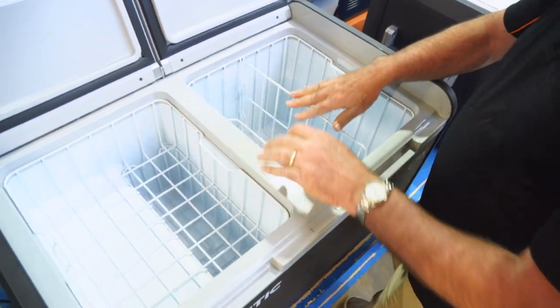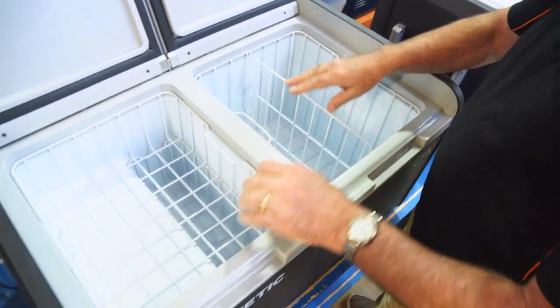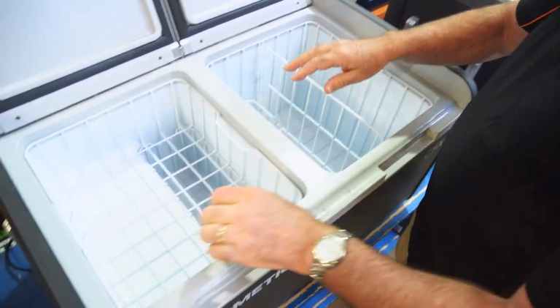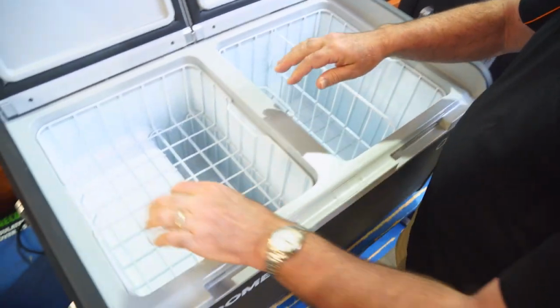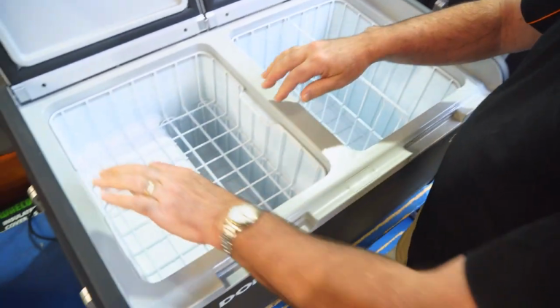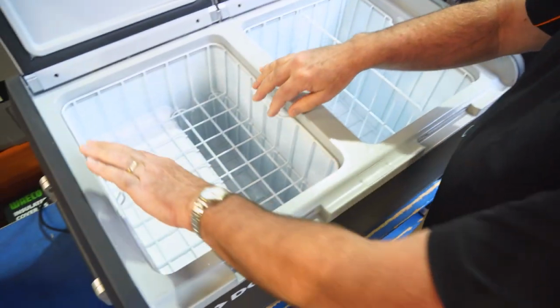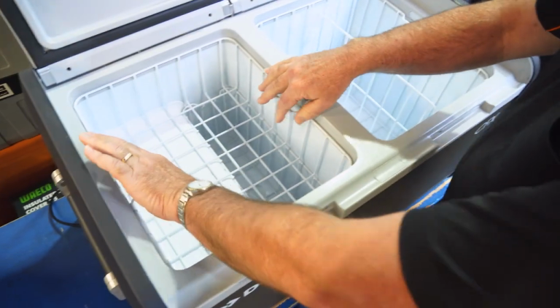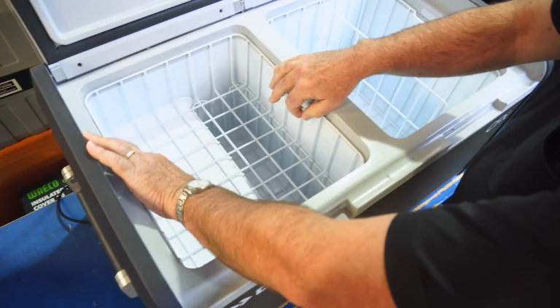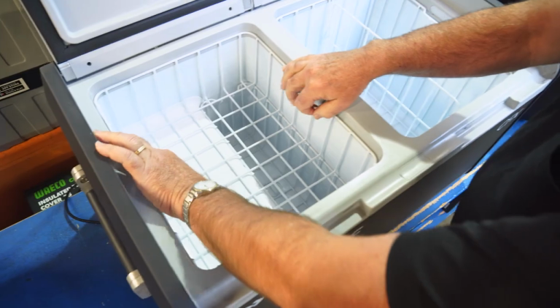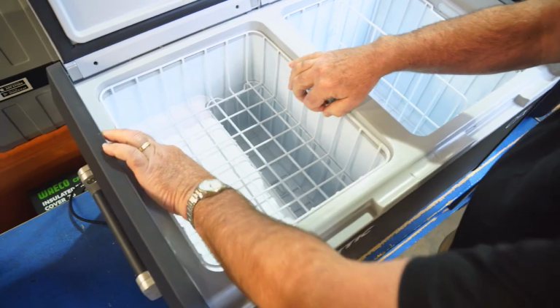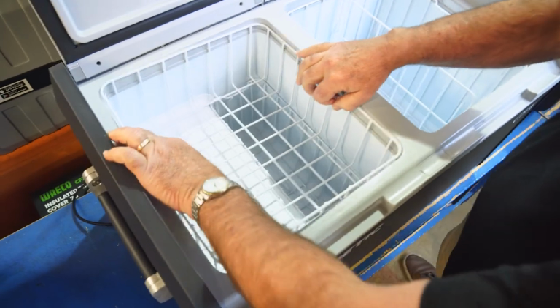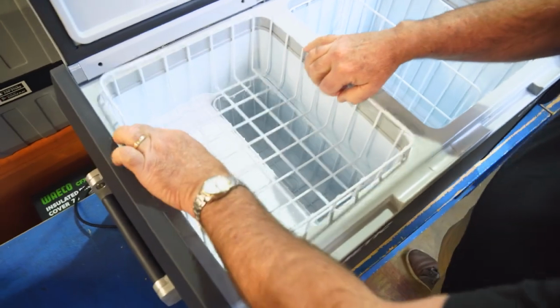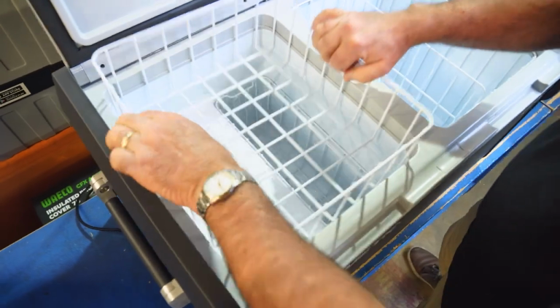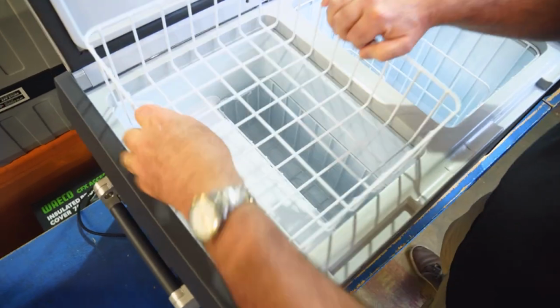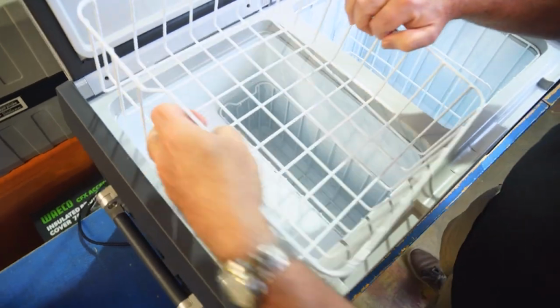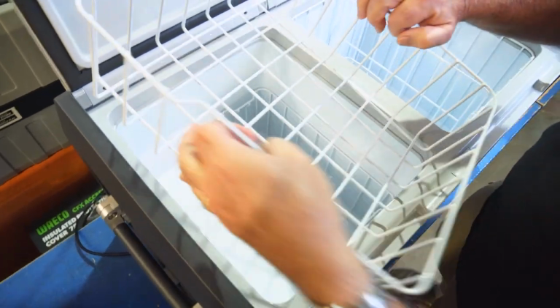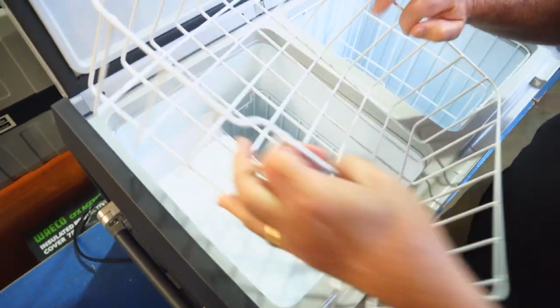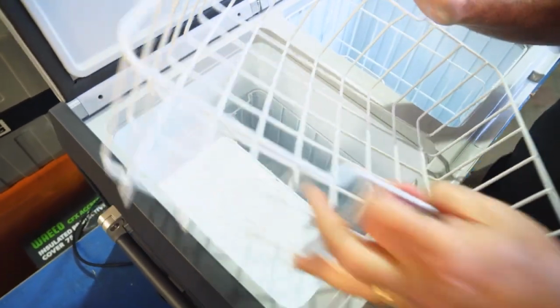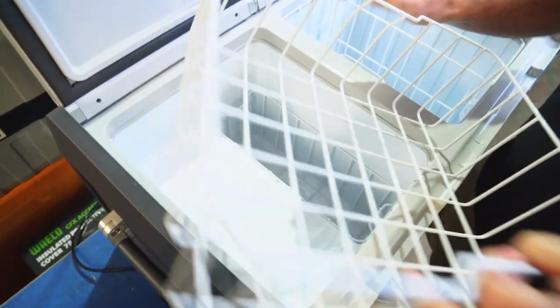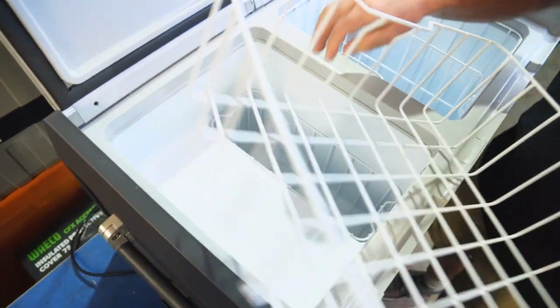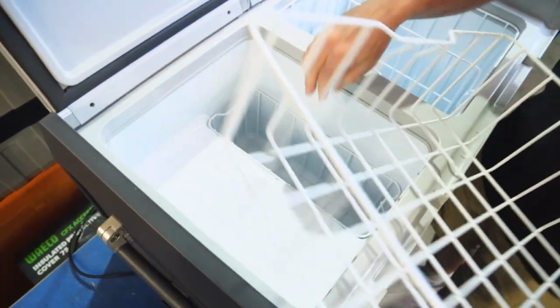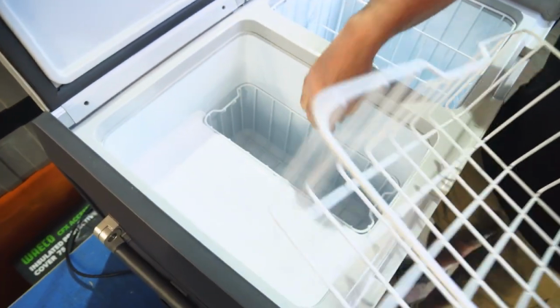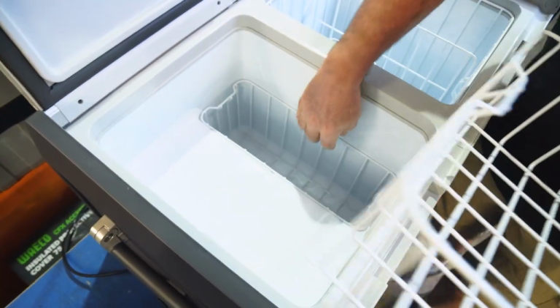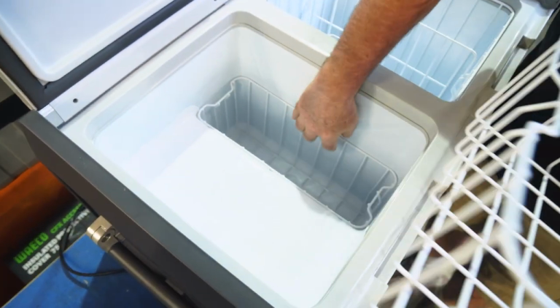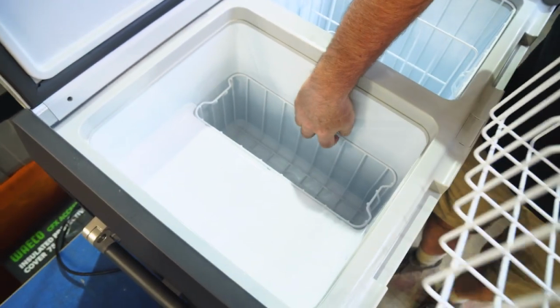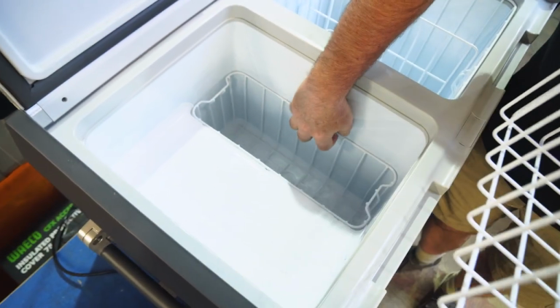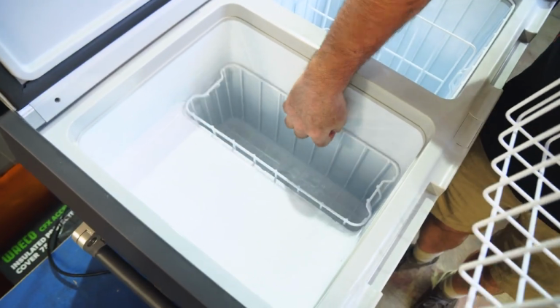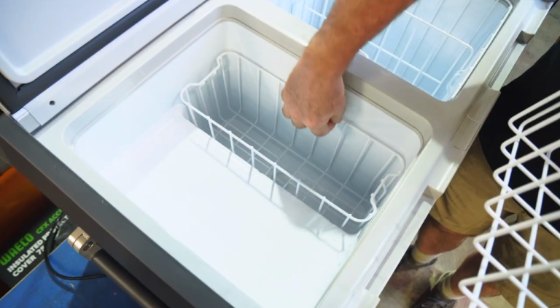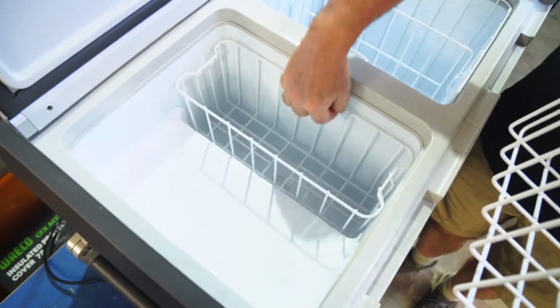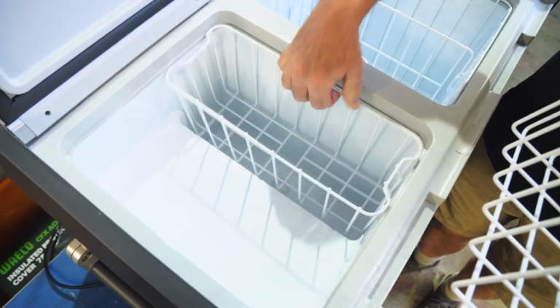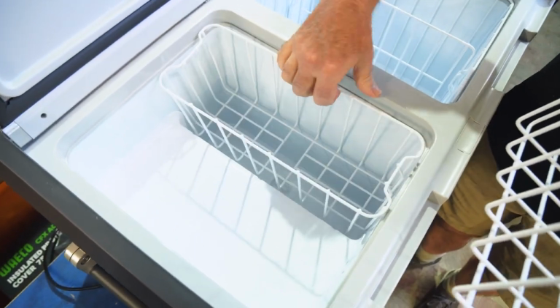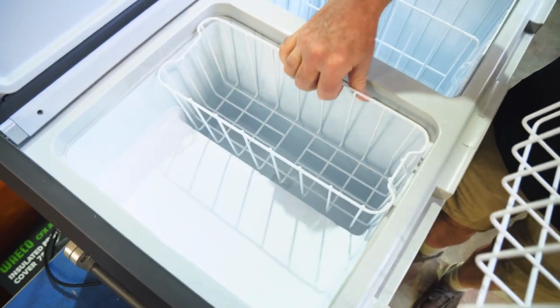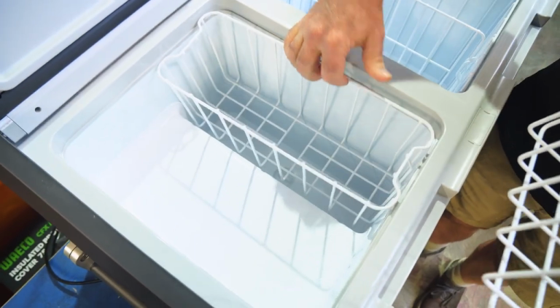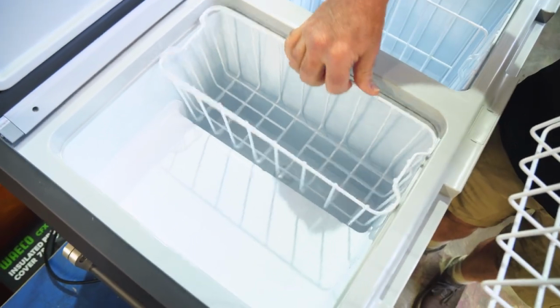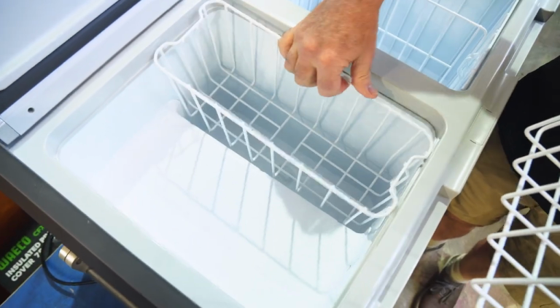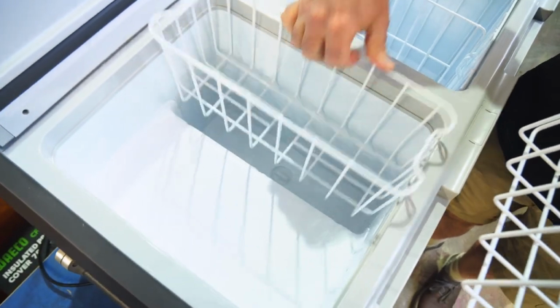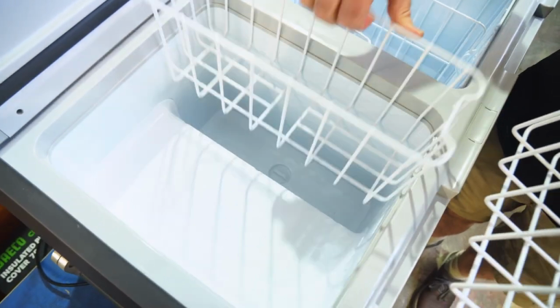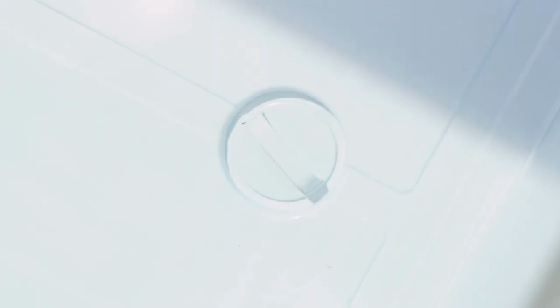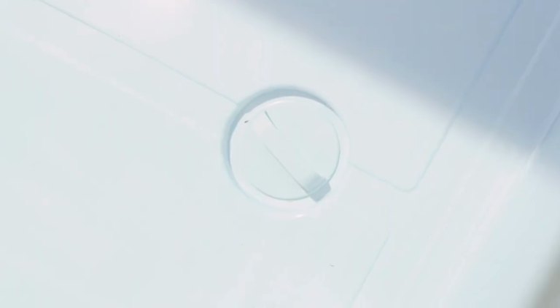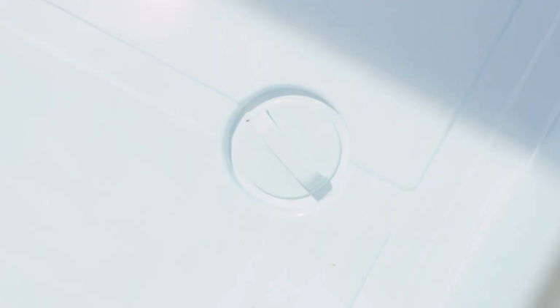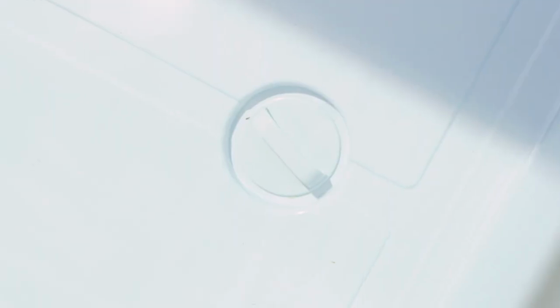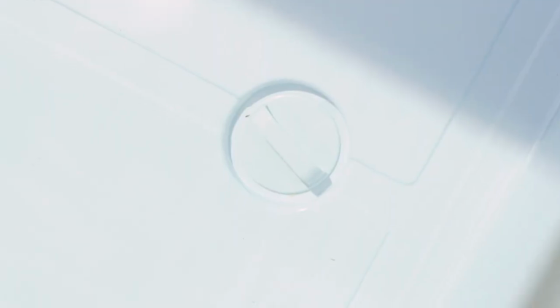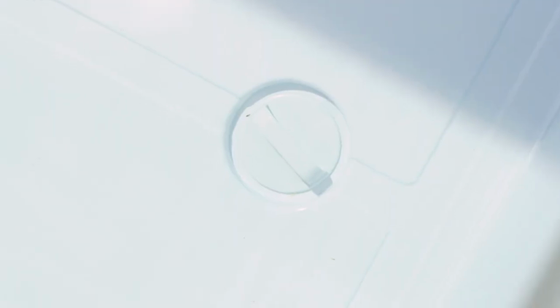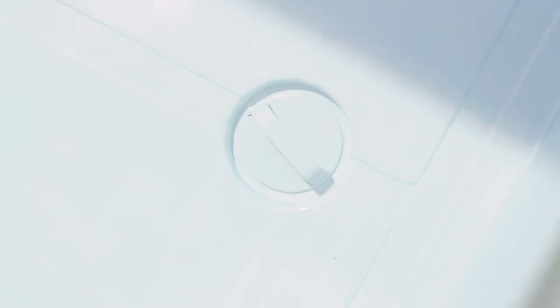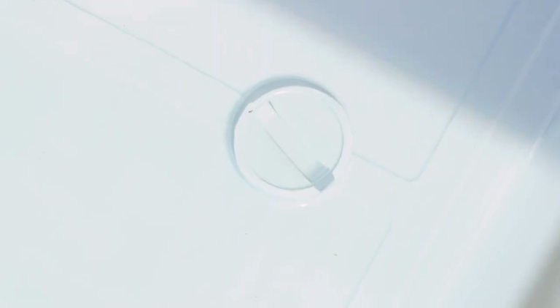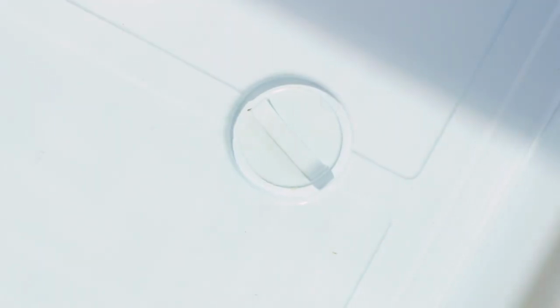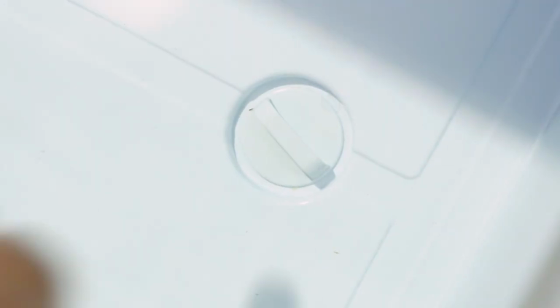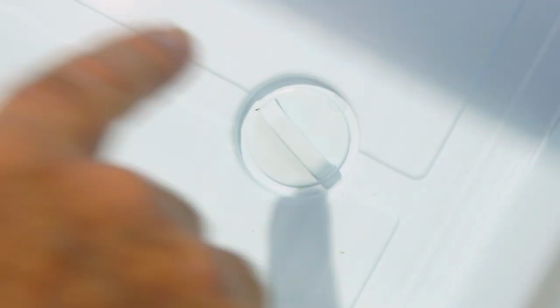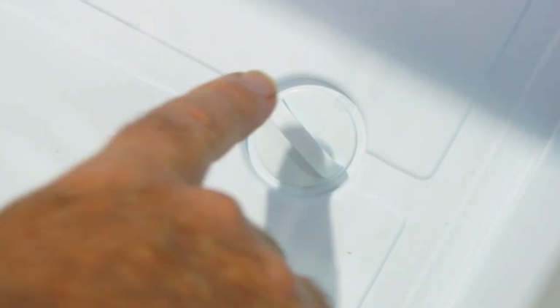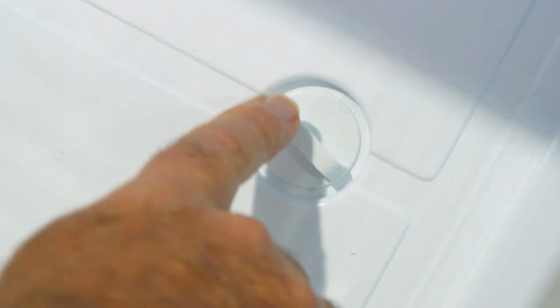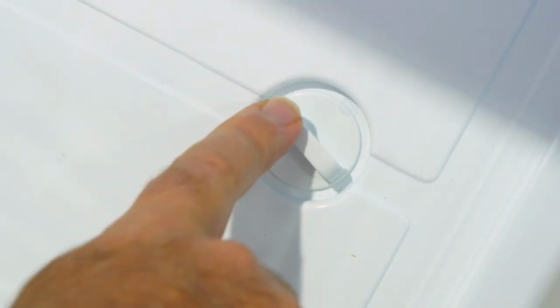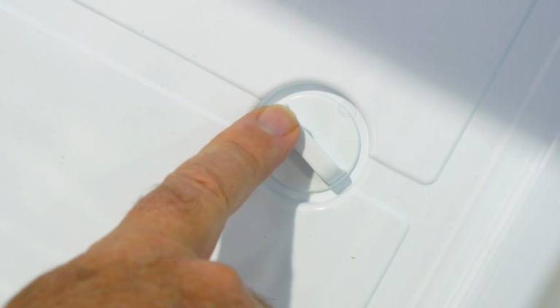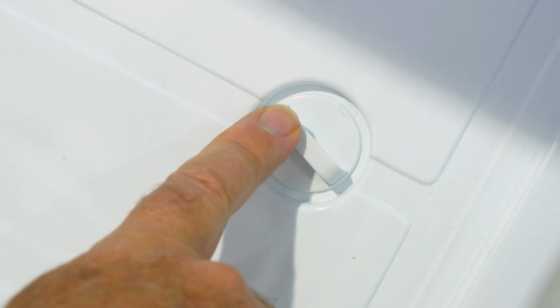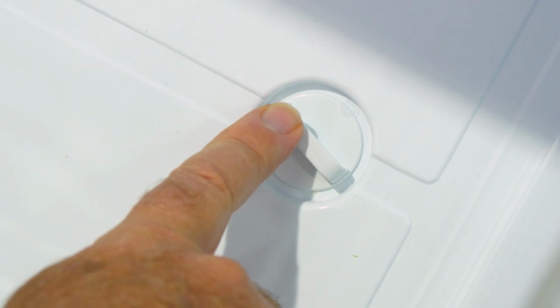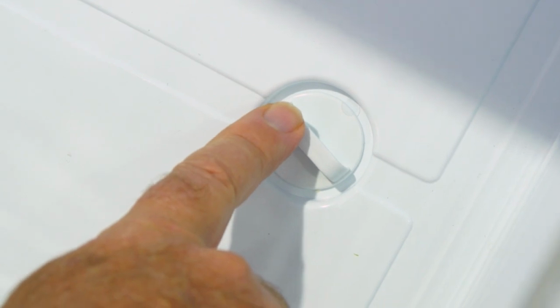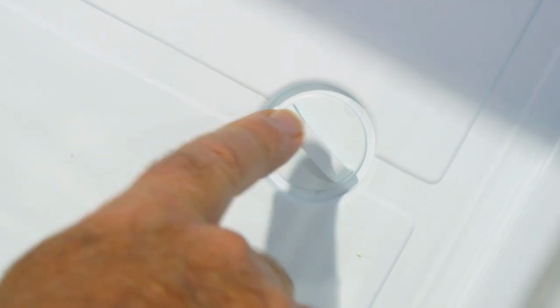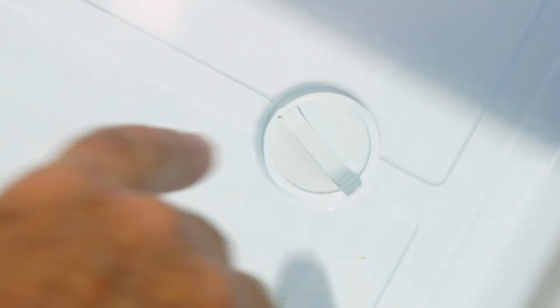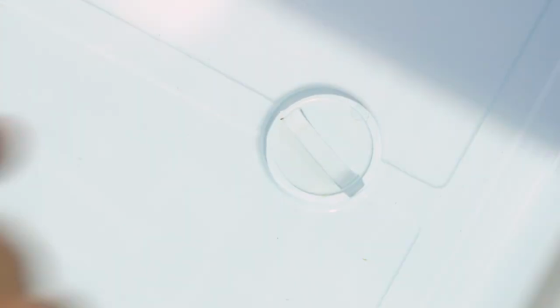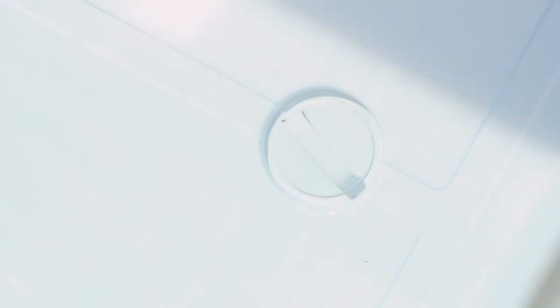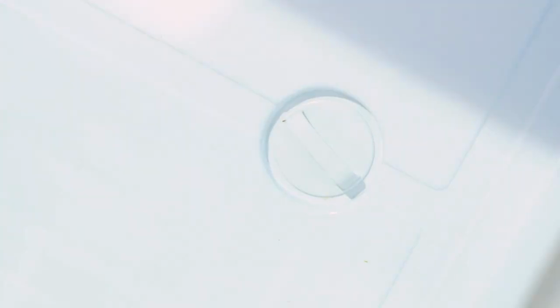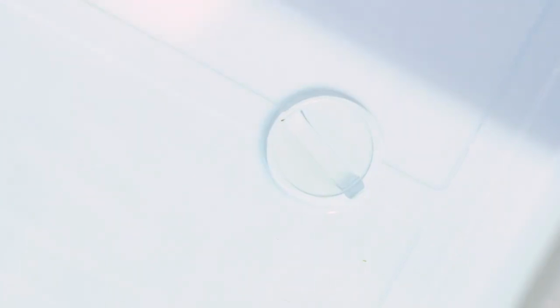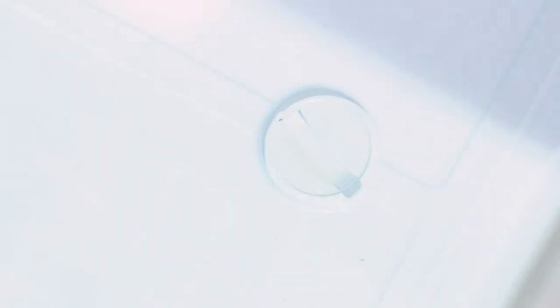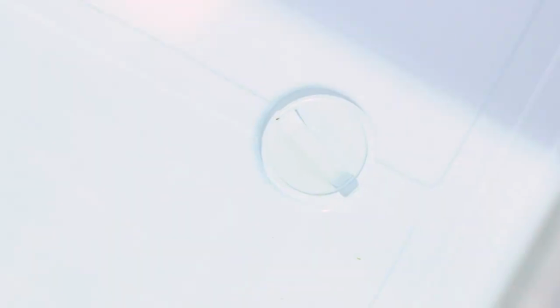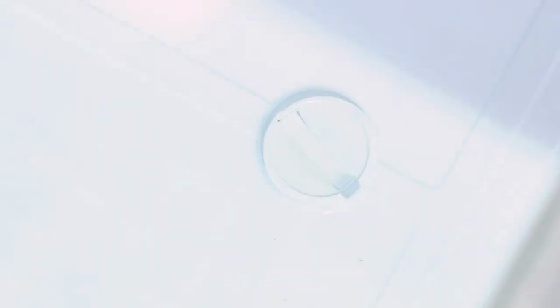On this side it's the same sort of thing — you've got a basket on top and a basket on the bottom, and a little bung at the bottom to allow the fridge to drain.